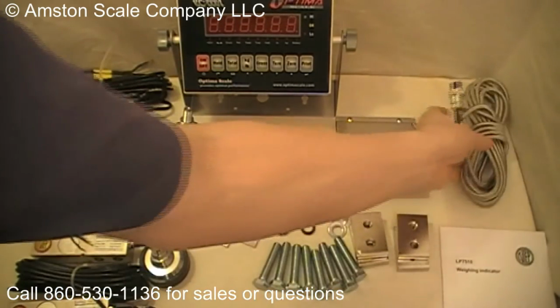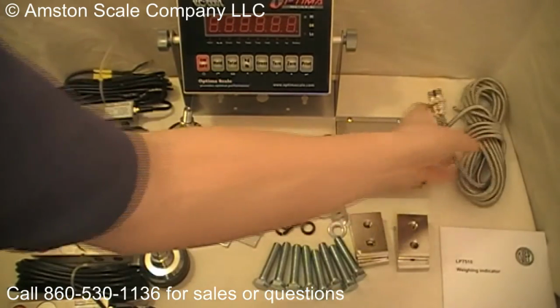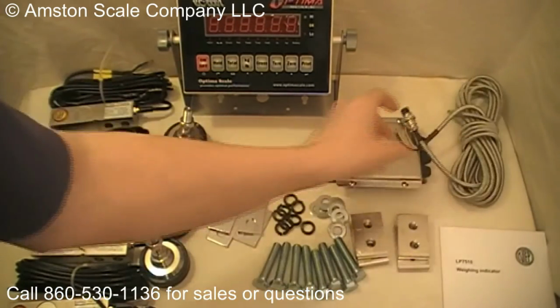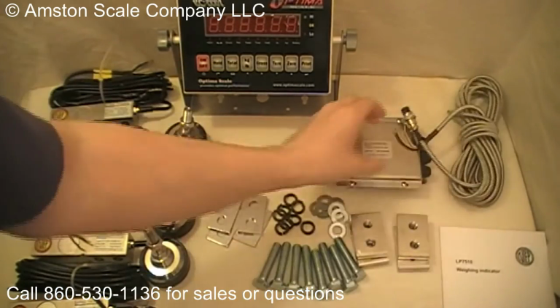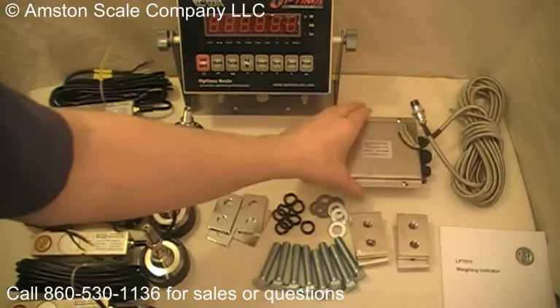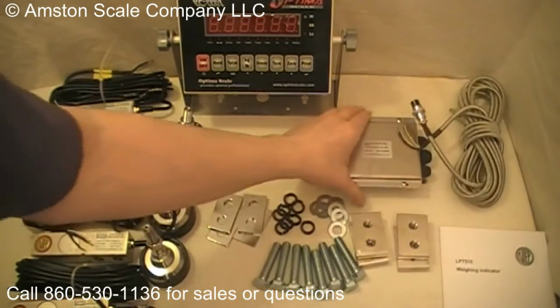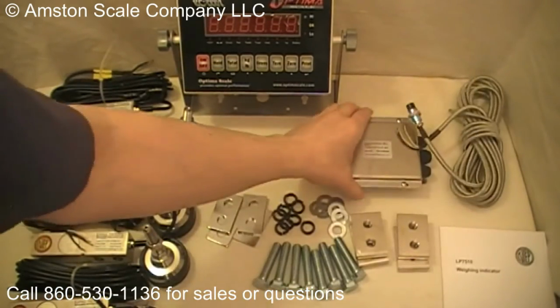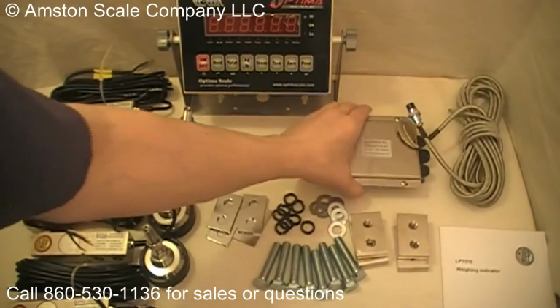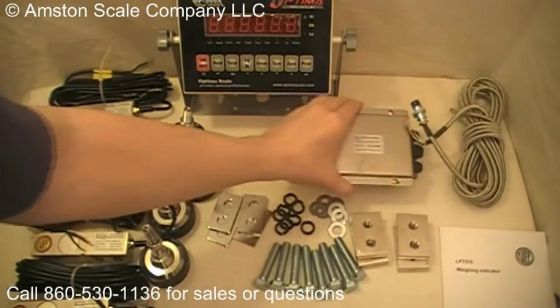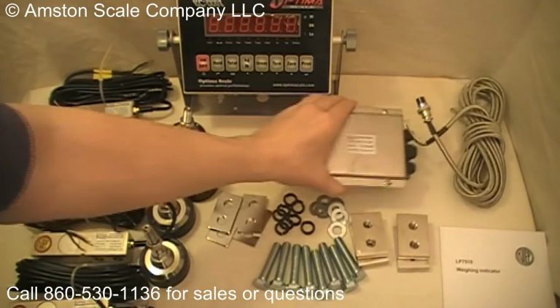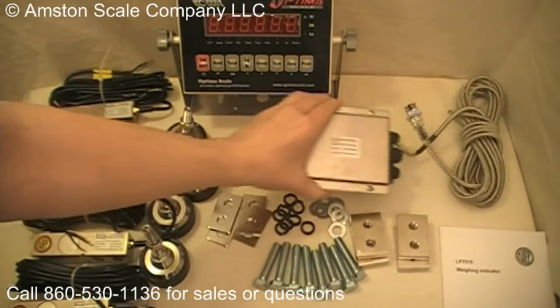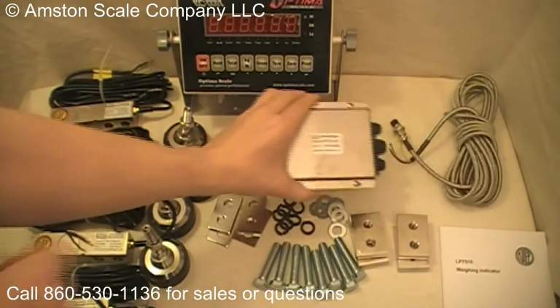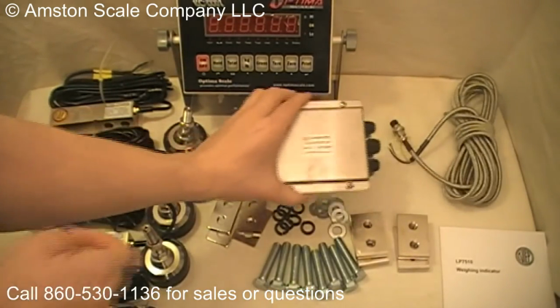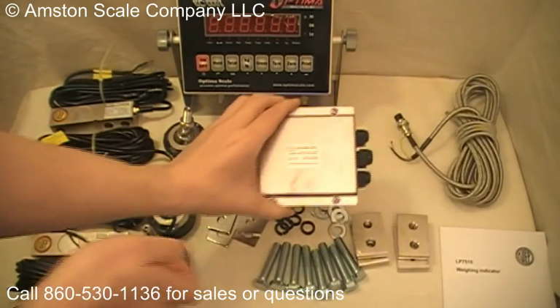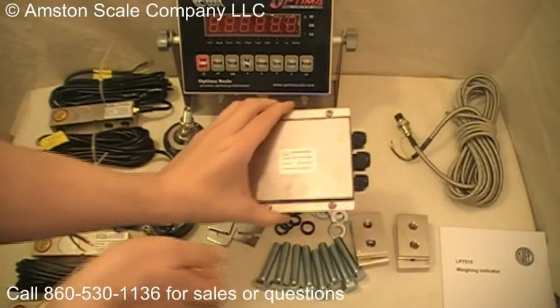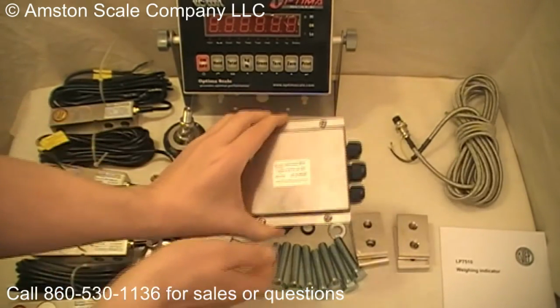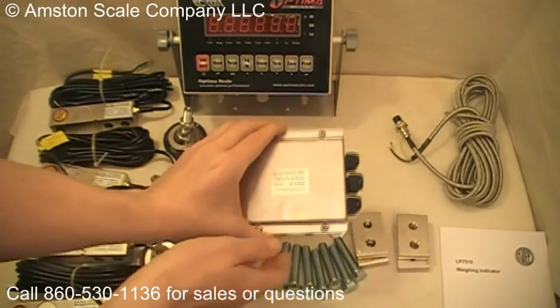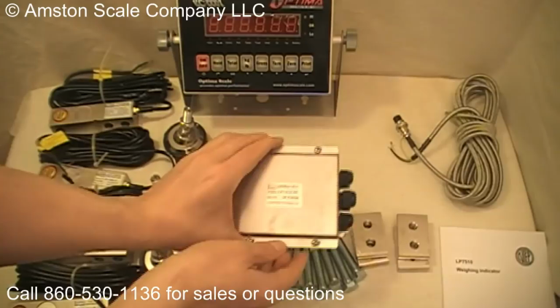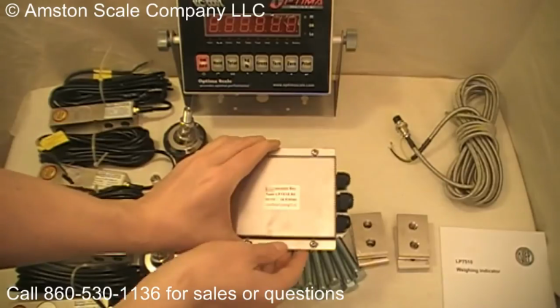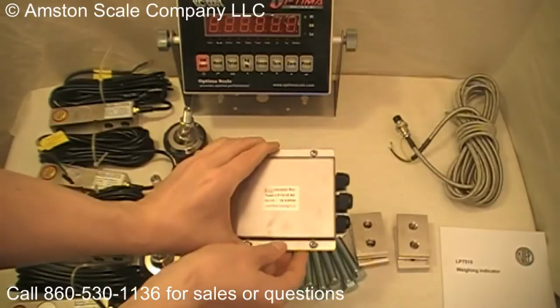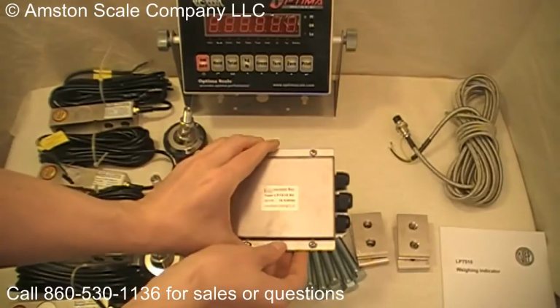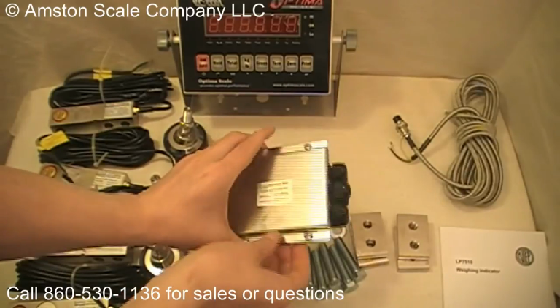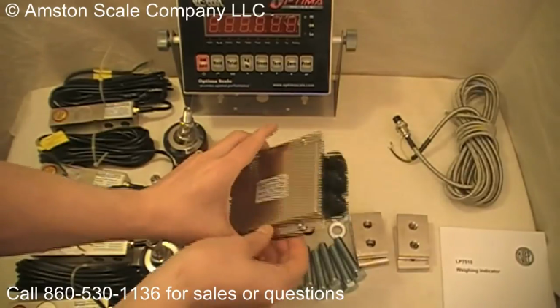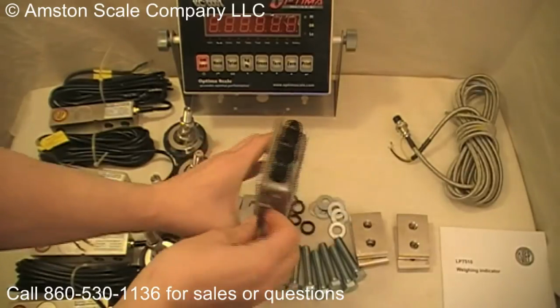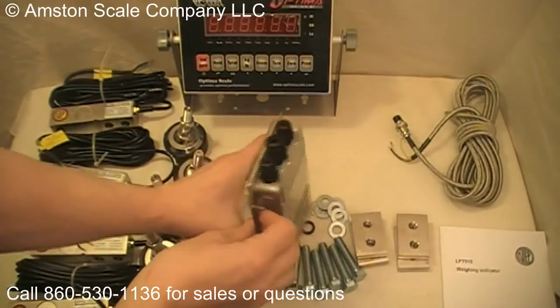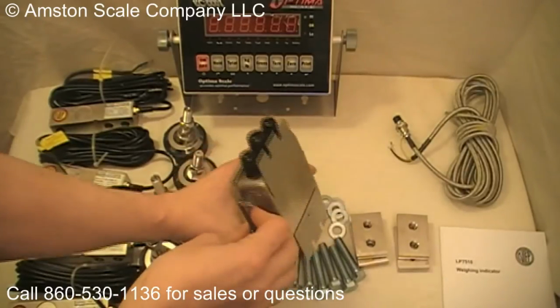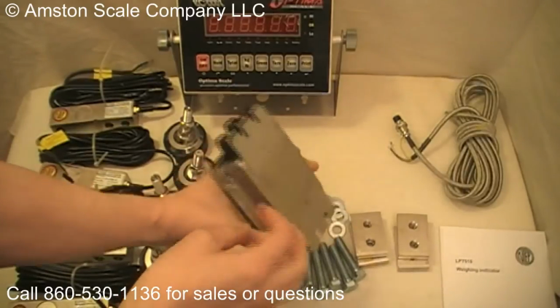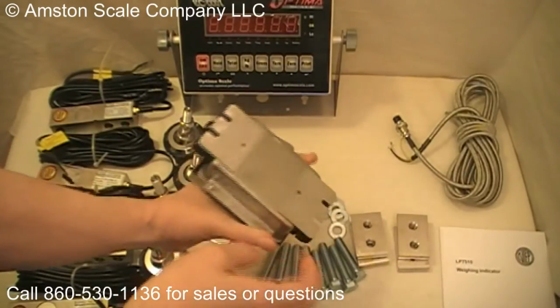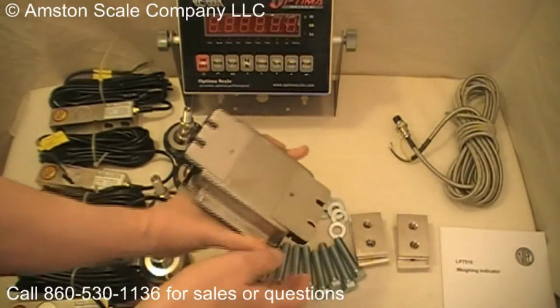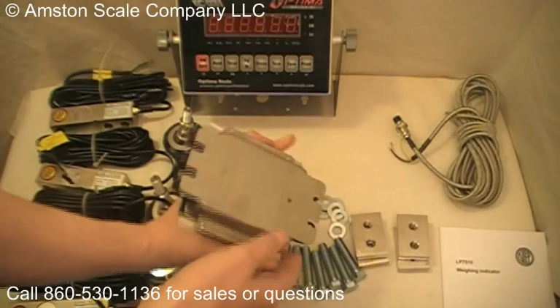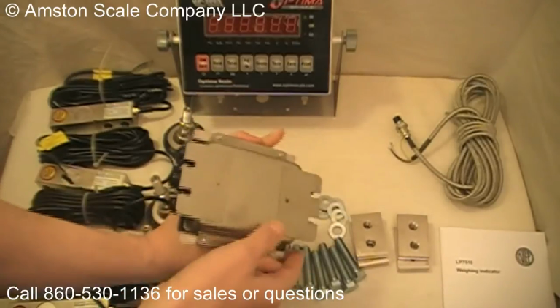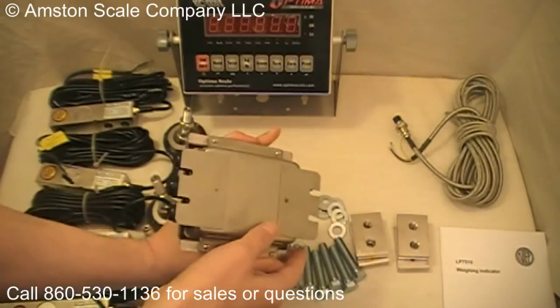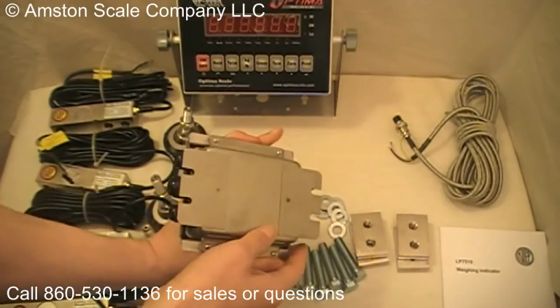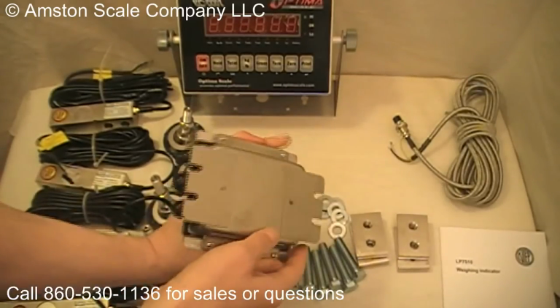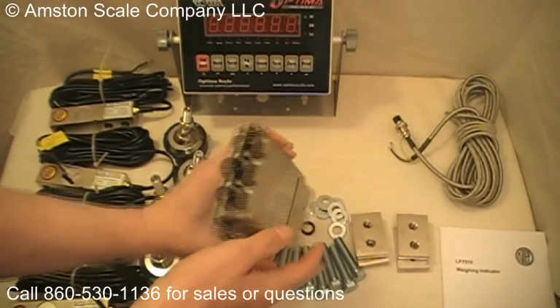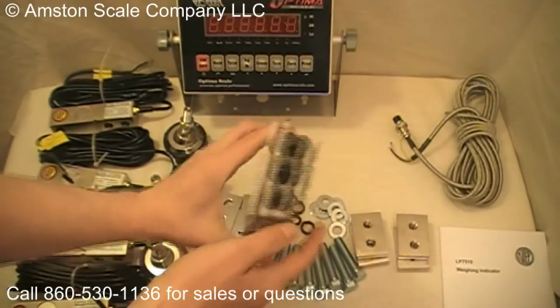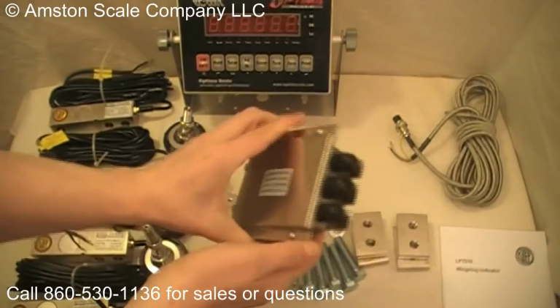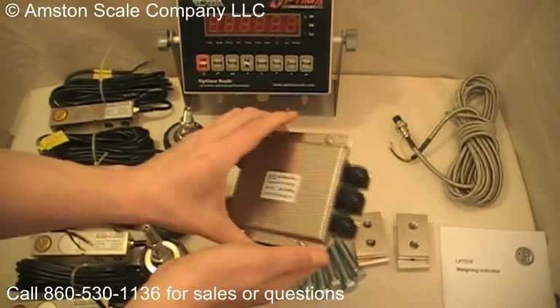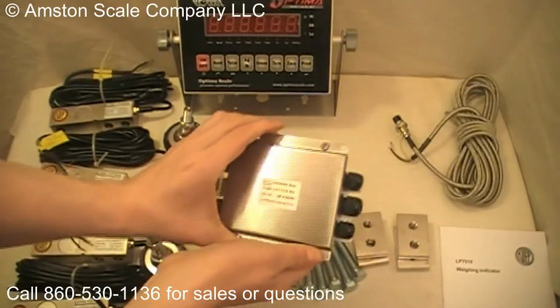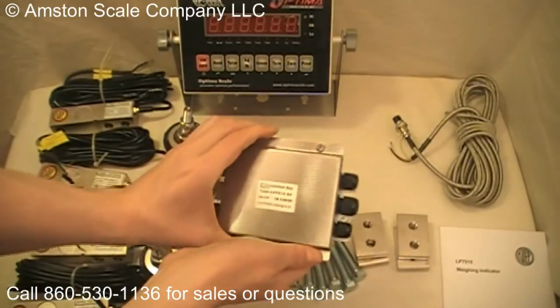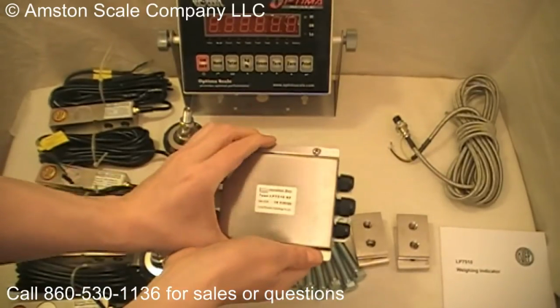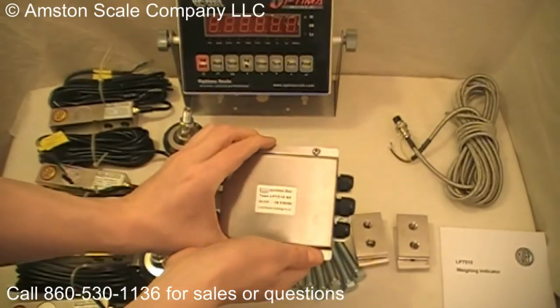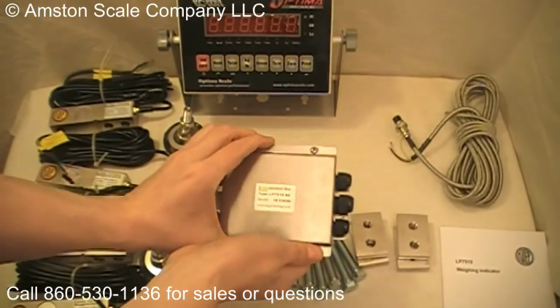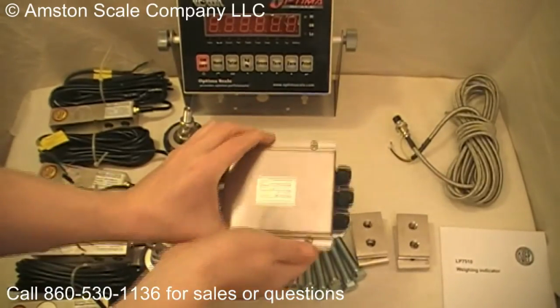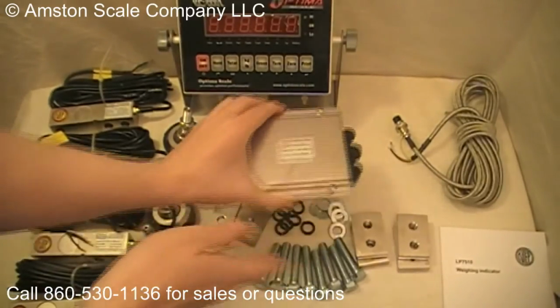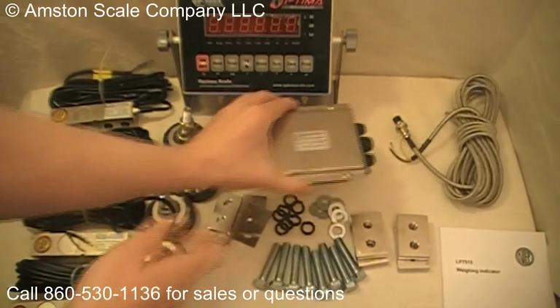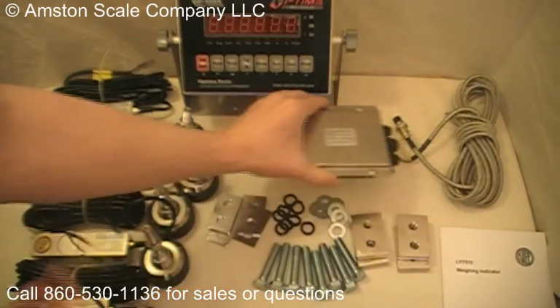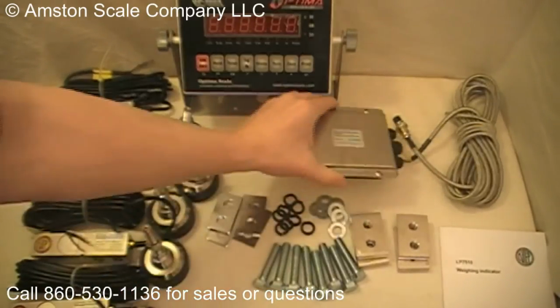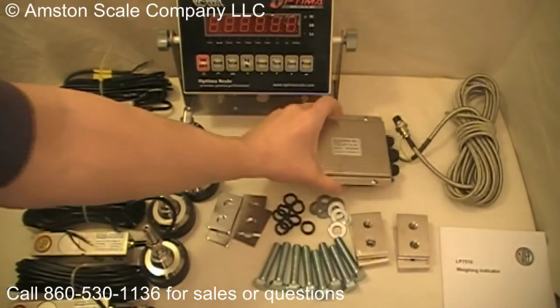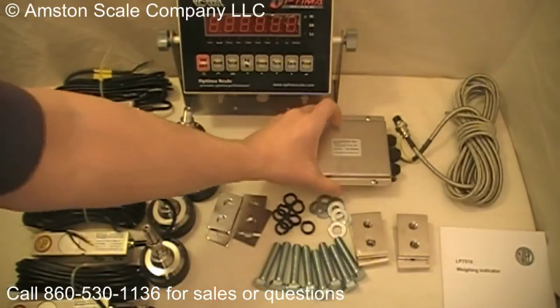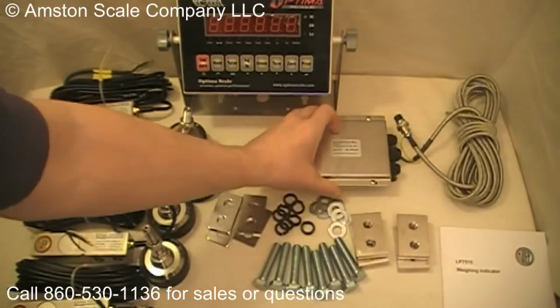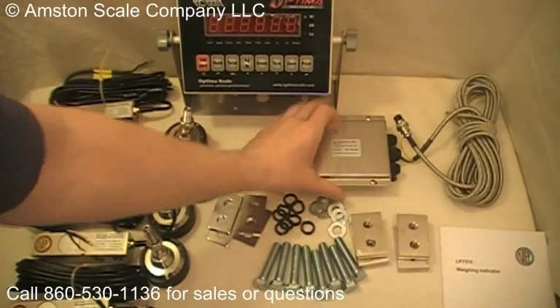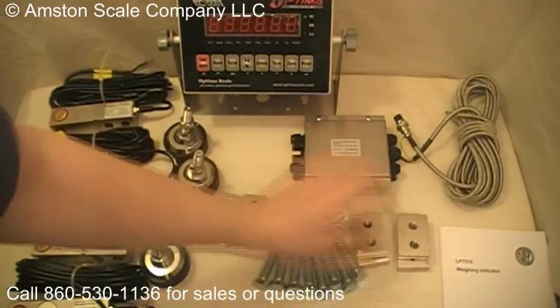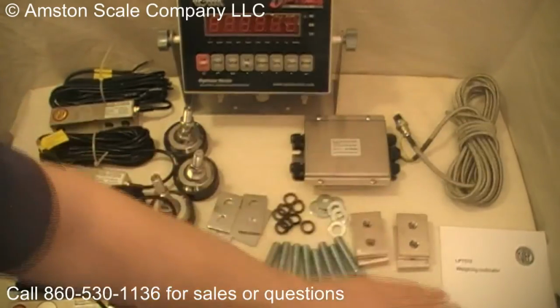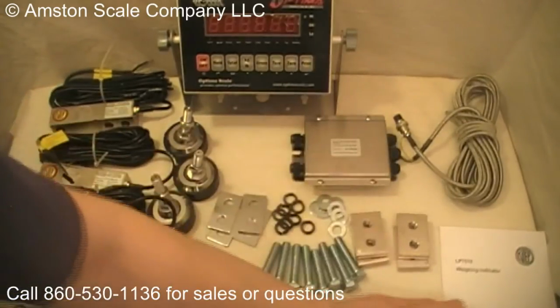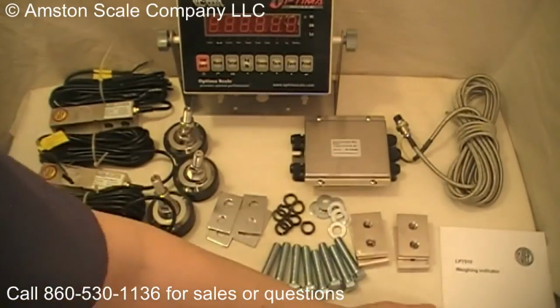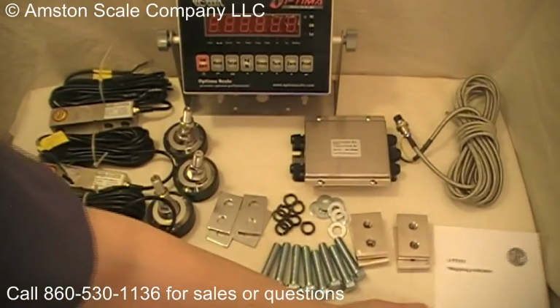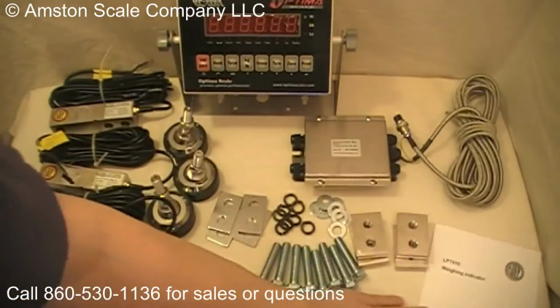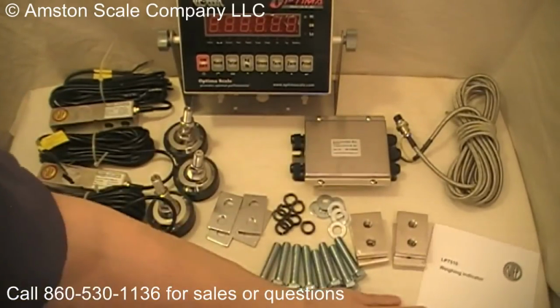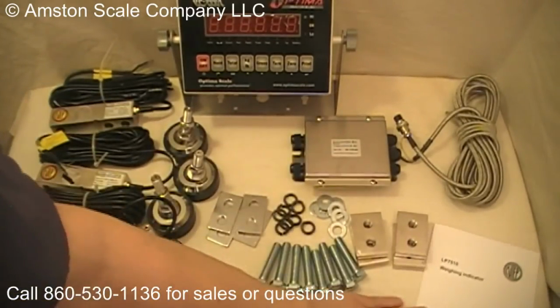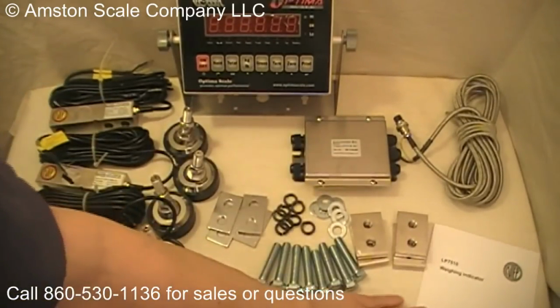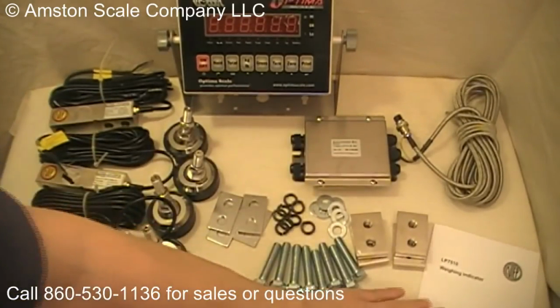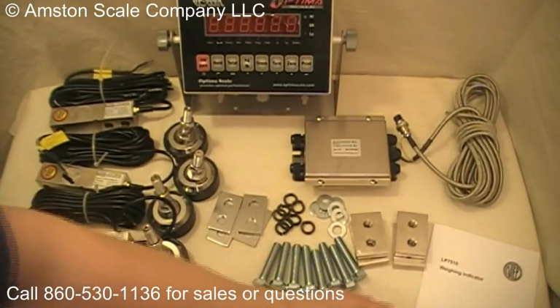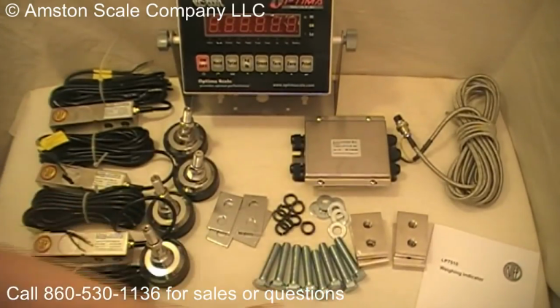And the last thing is the junction box. This is a NEMA rated waterproof junction box, and it also comes with a user manual.